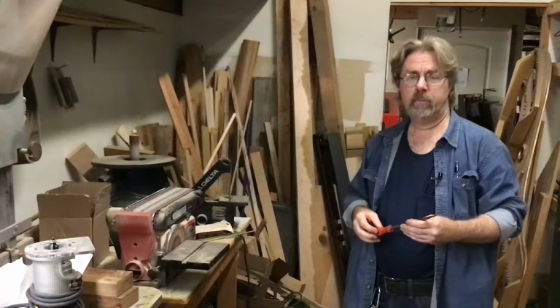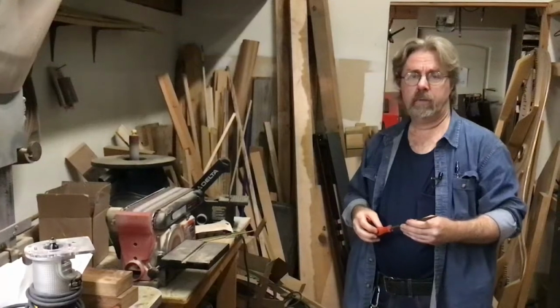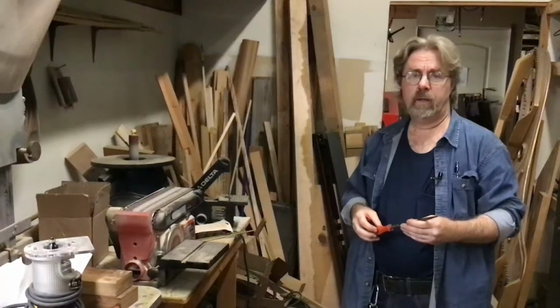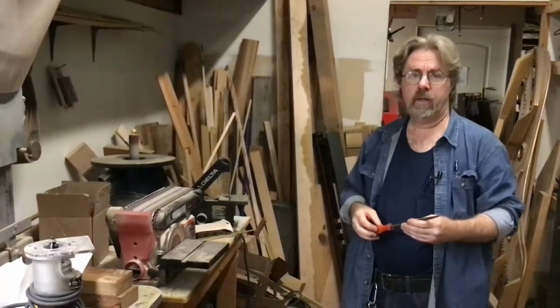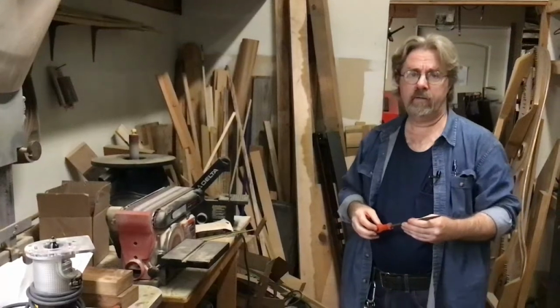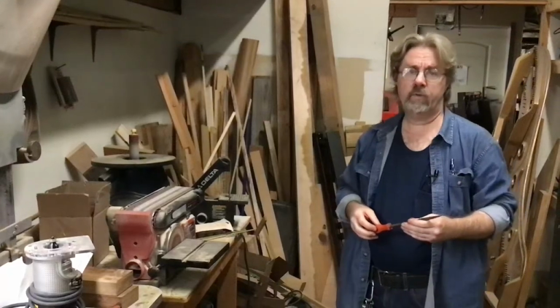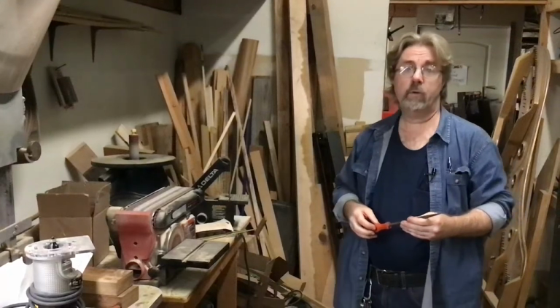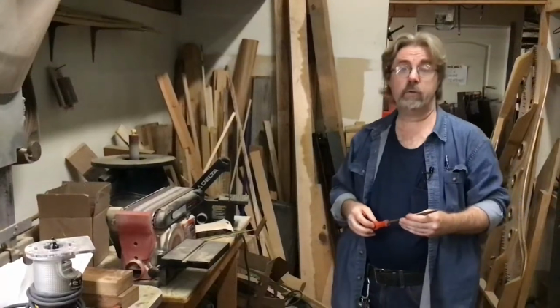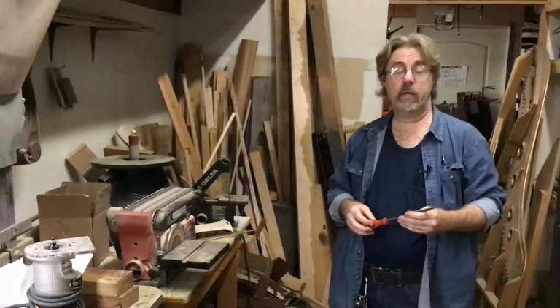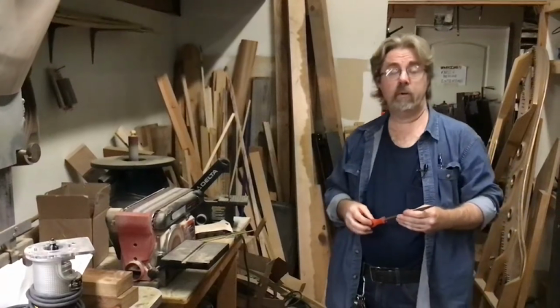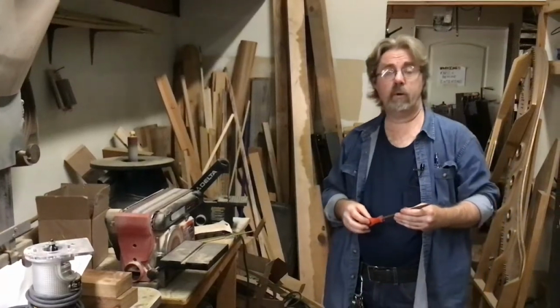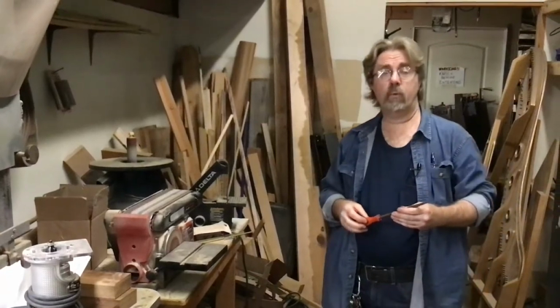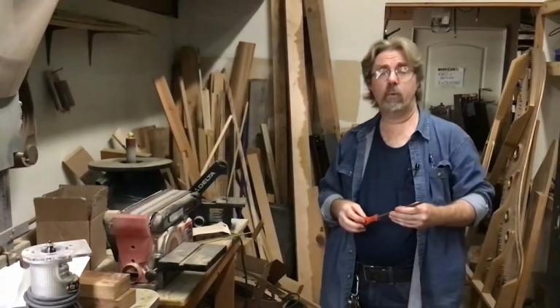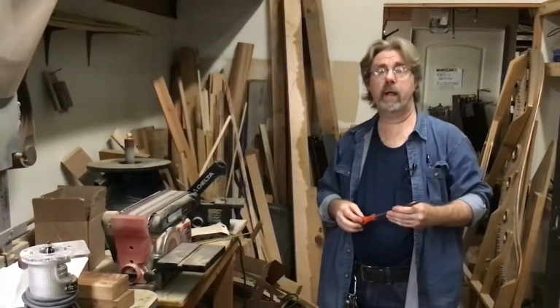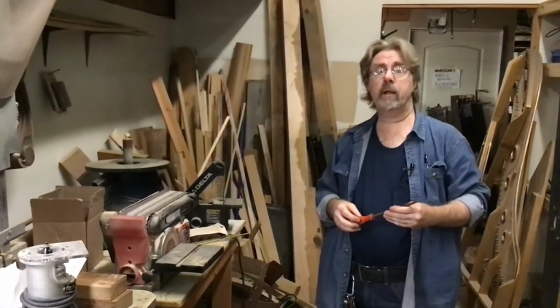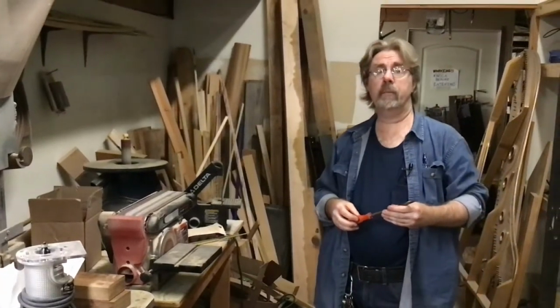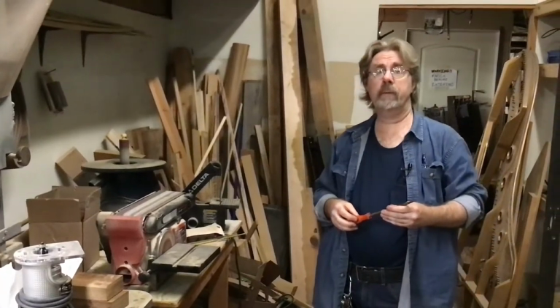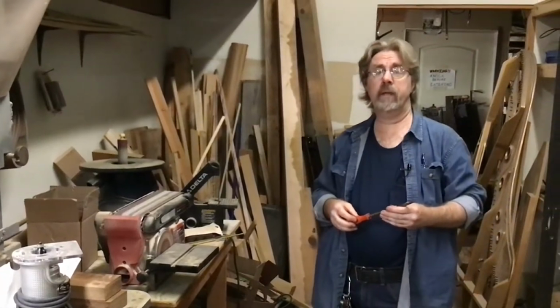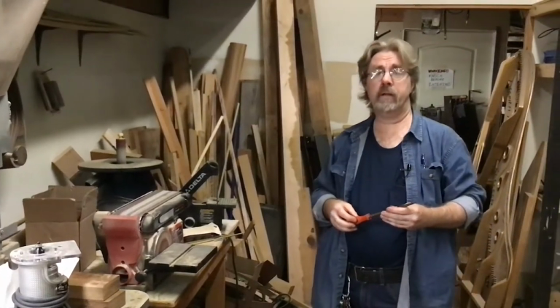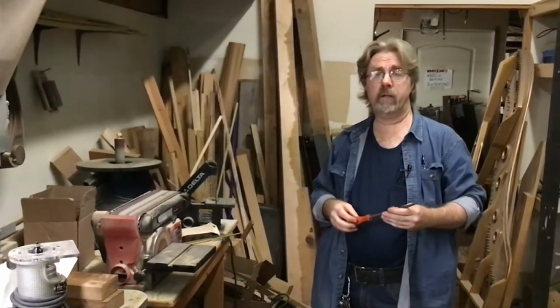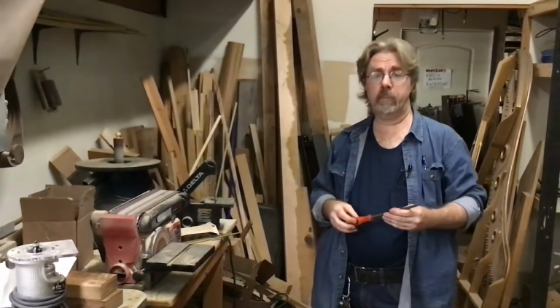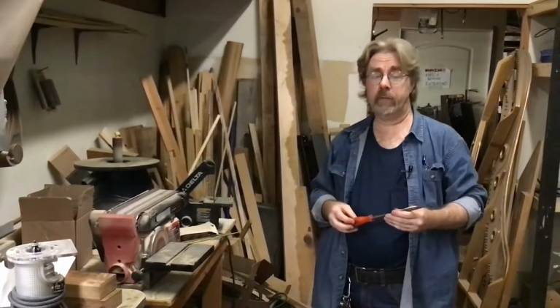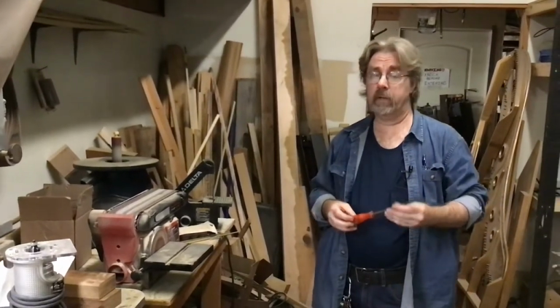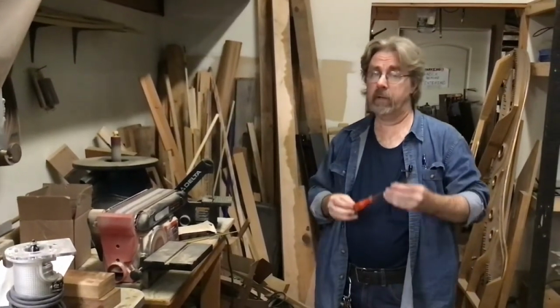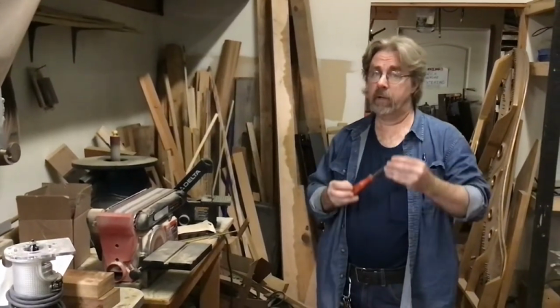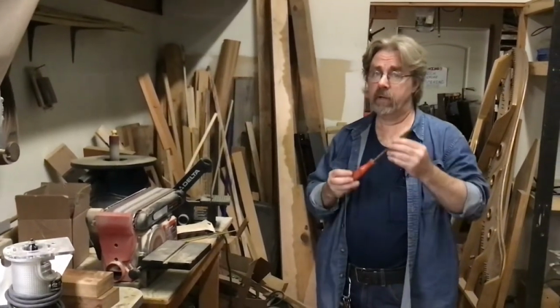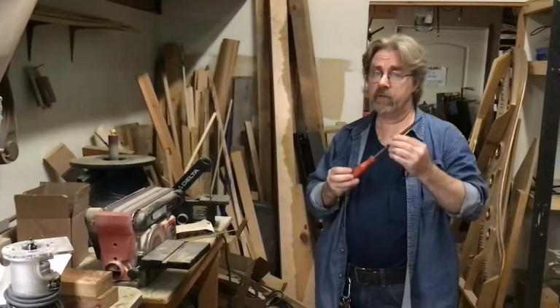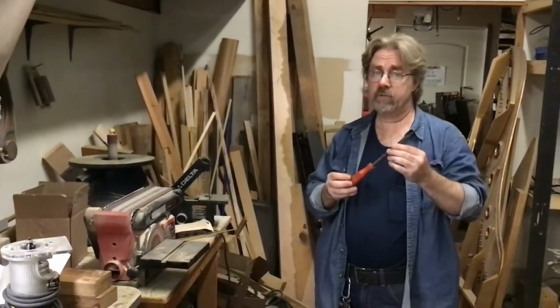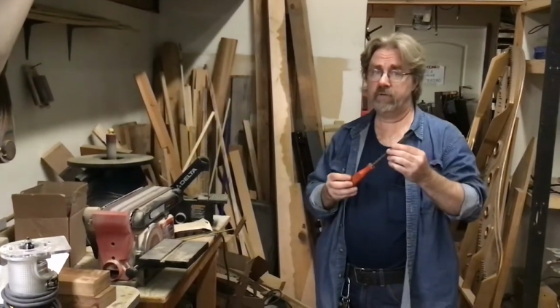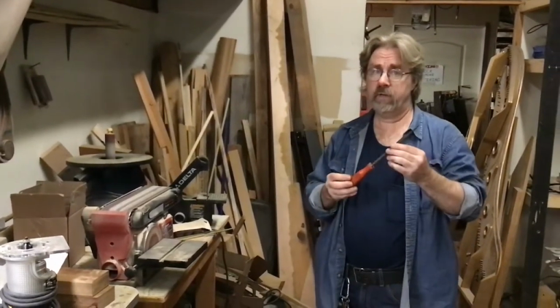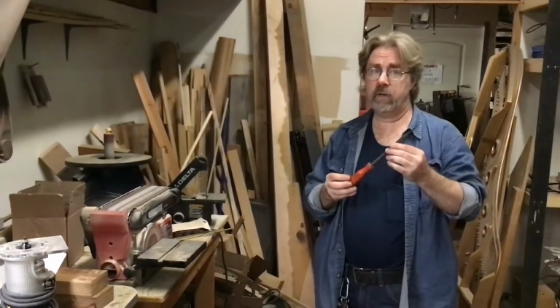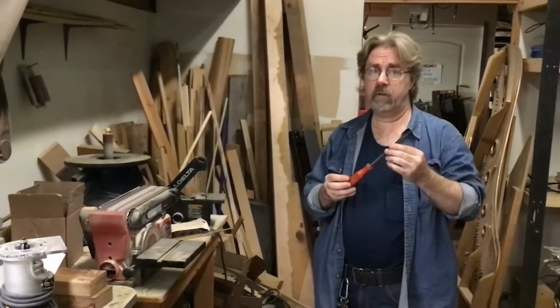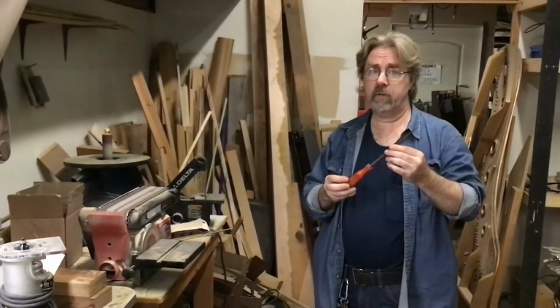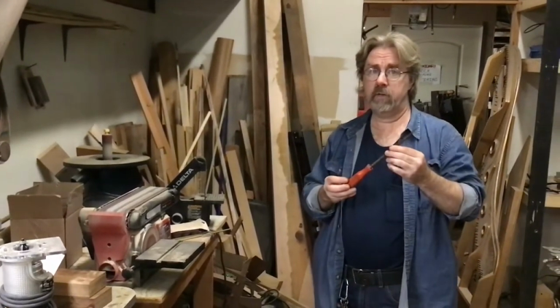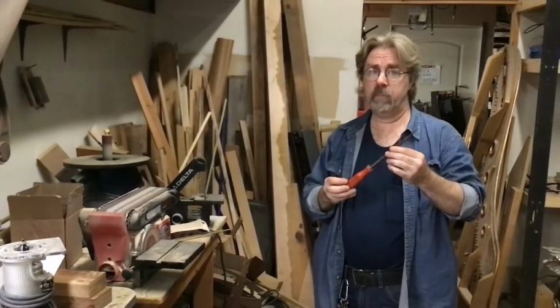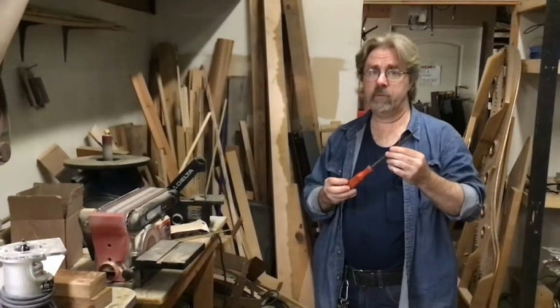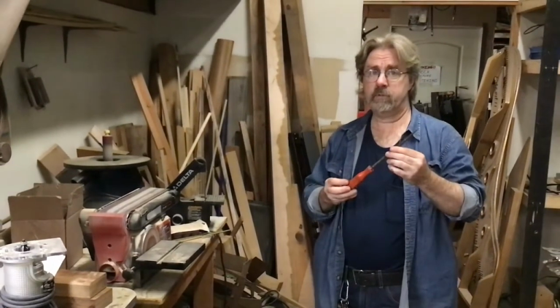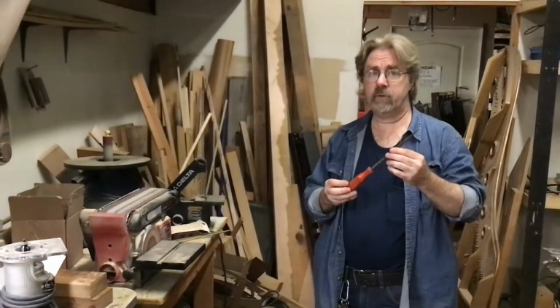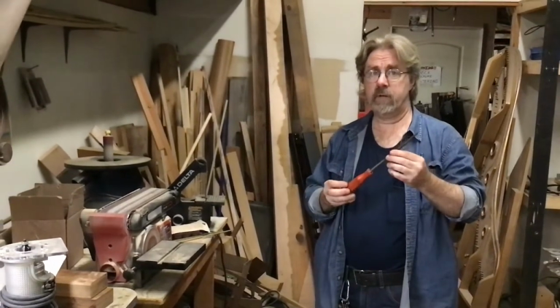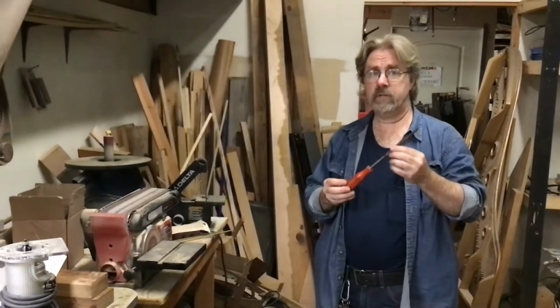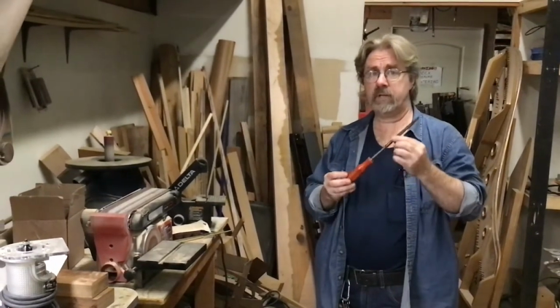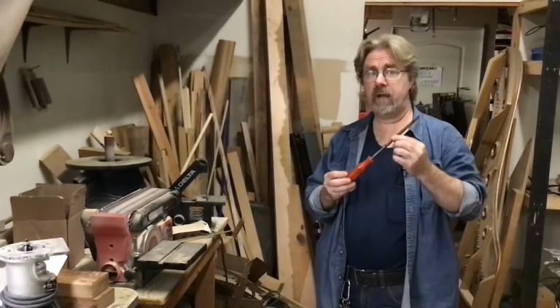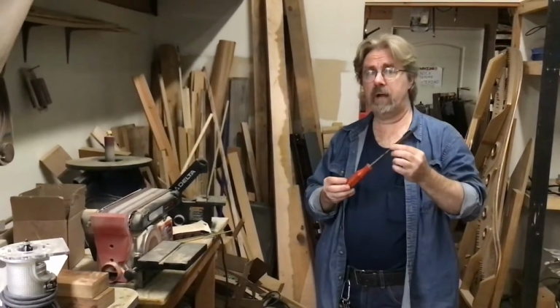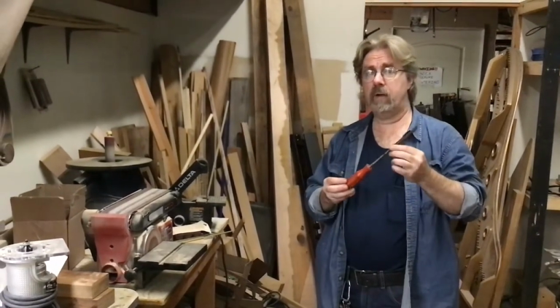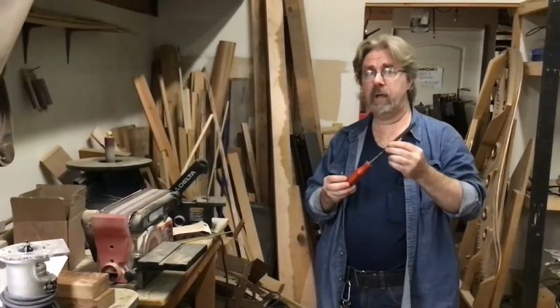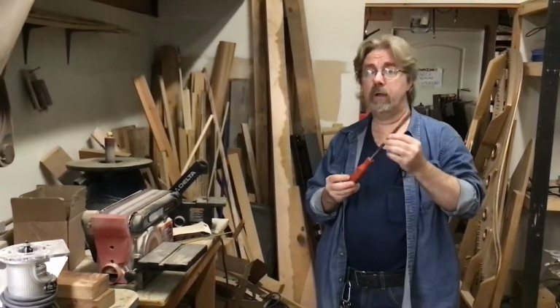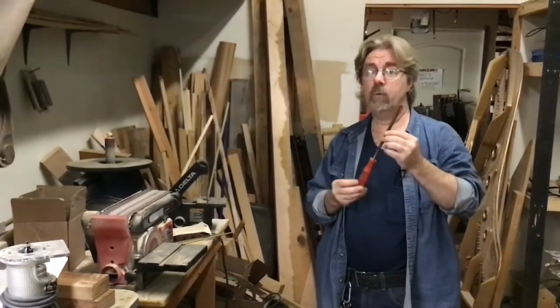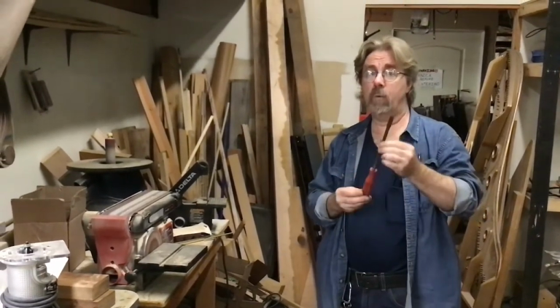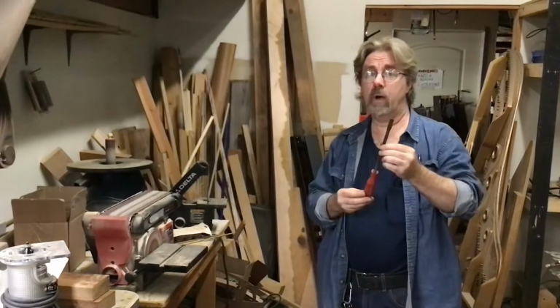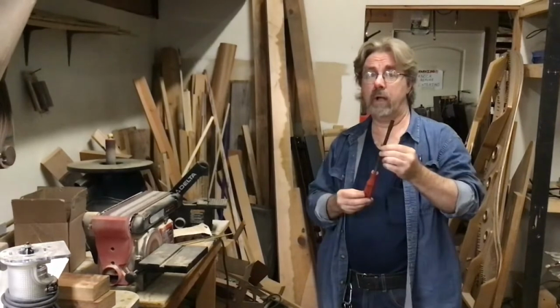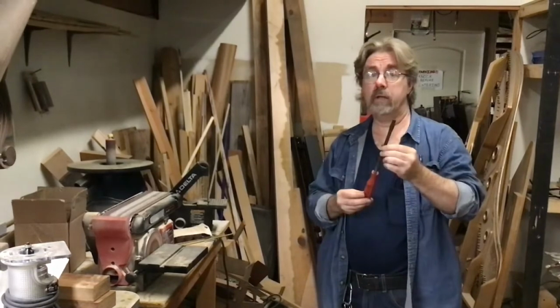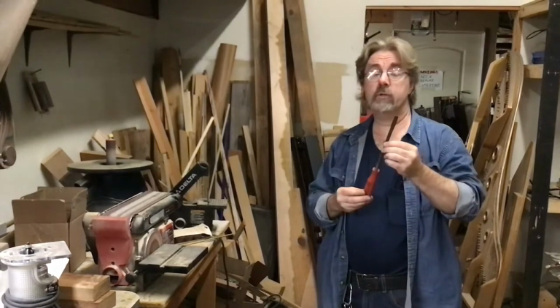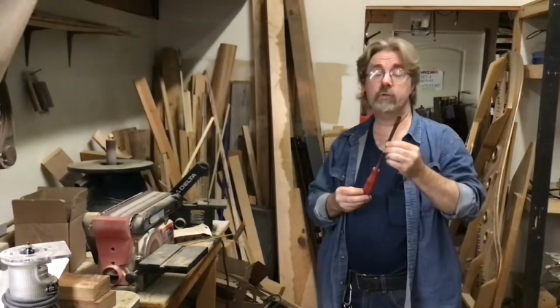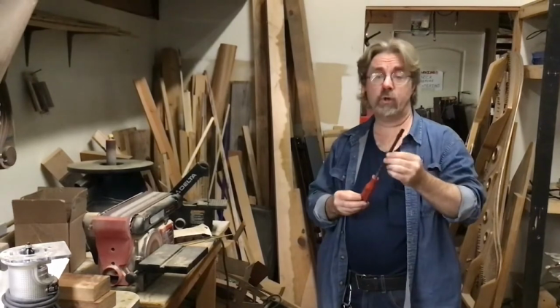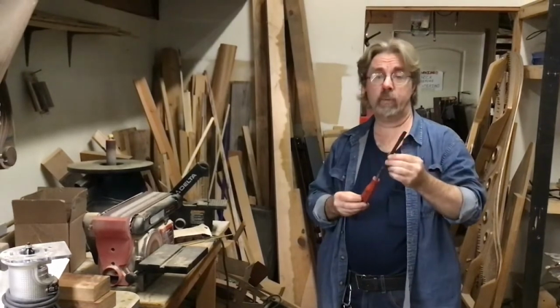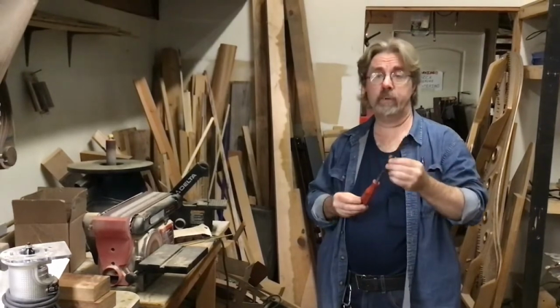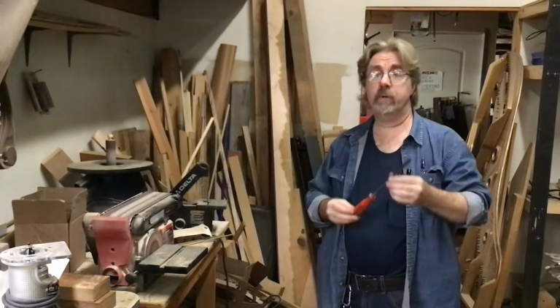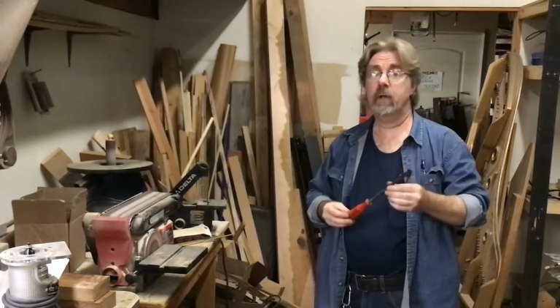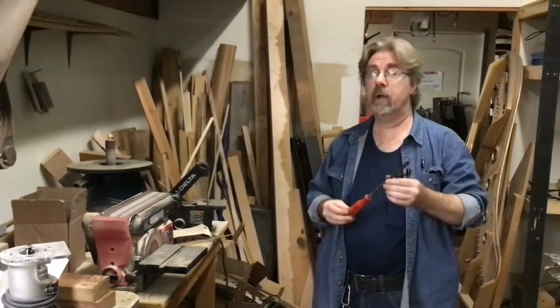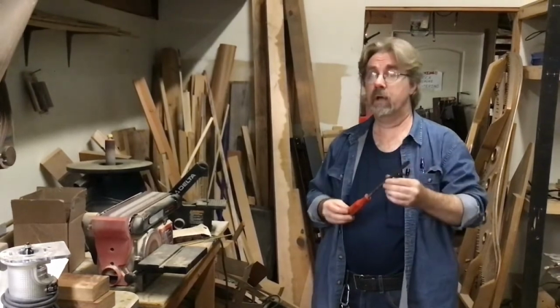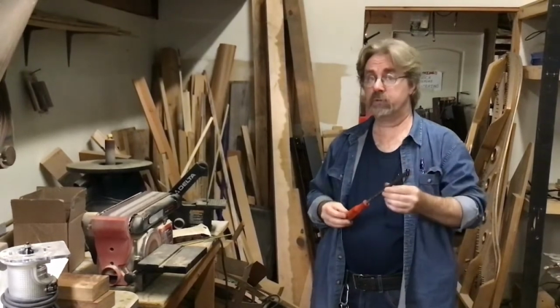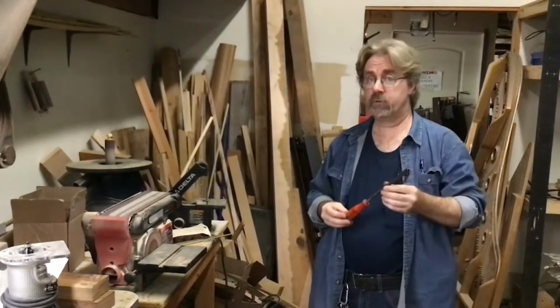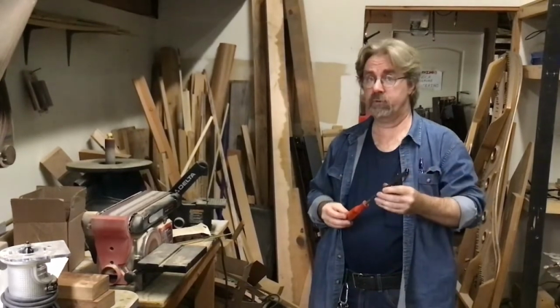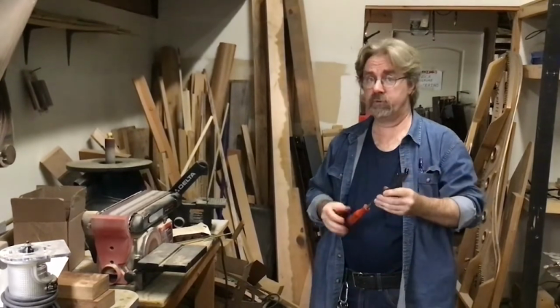Hi folks, Howard at Raglan Piano Company. Here's a video that demonstrates how and why to sharpen a screwdriver.